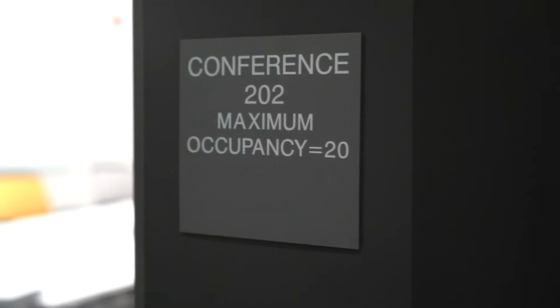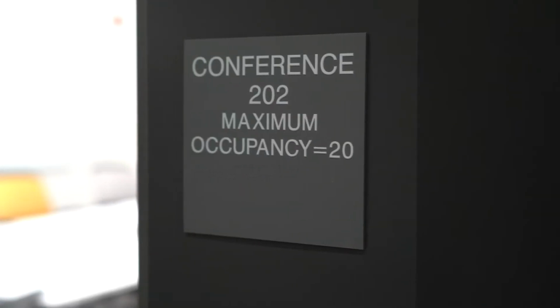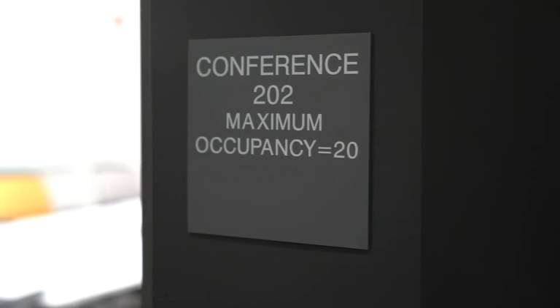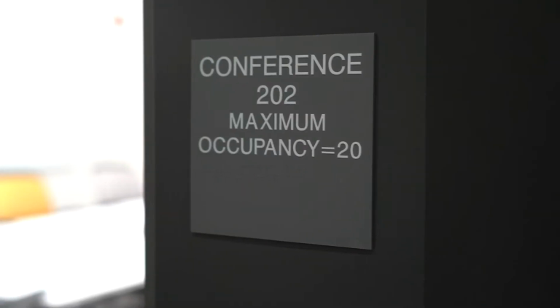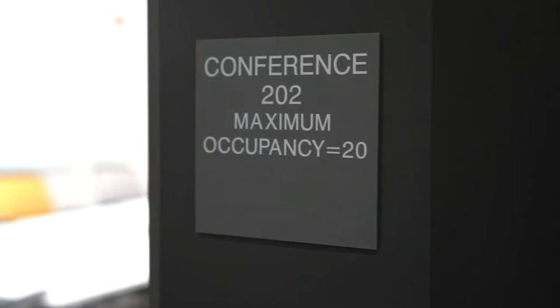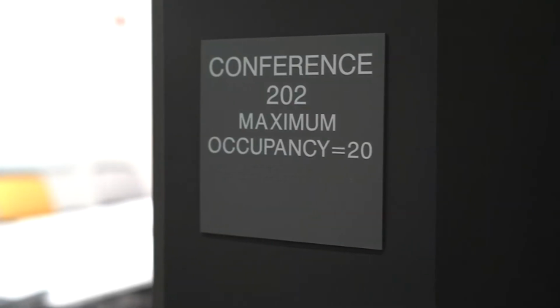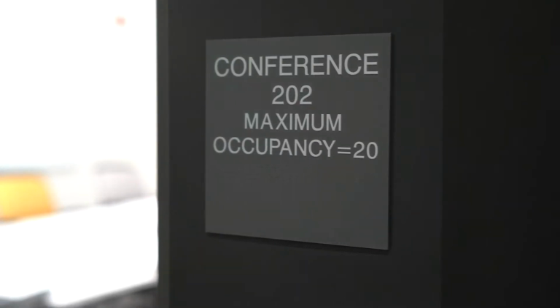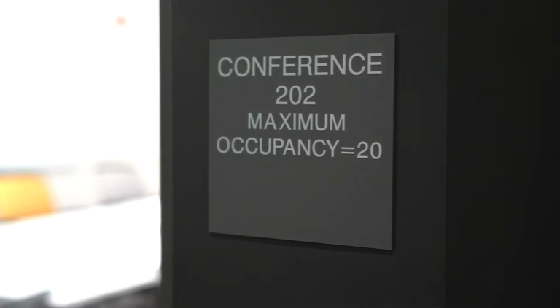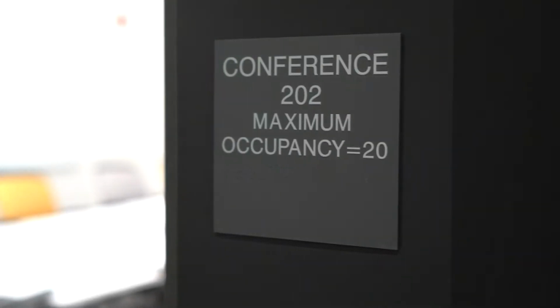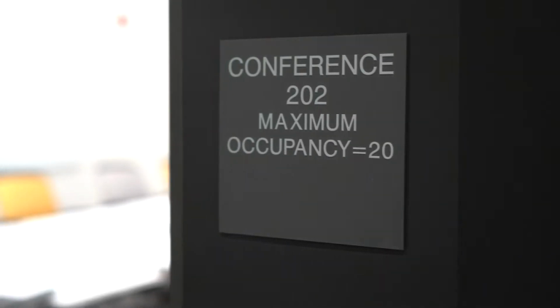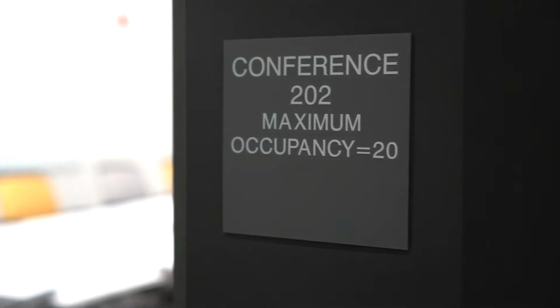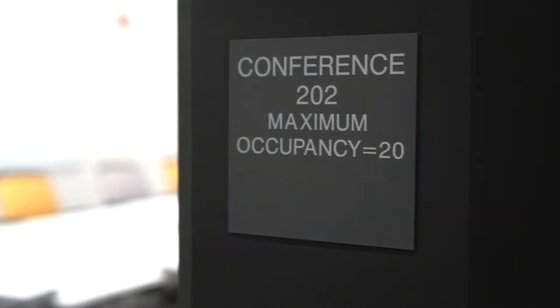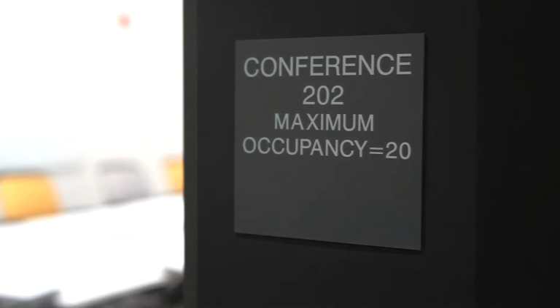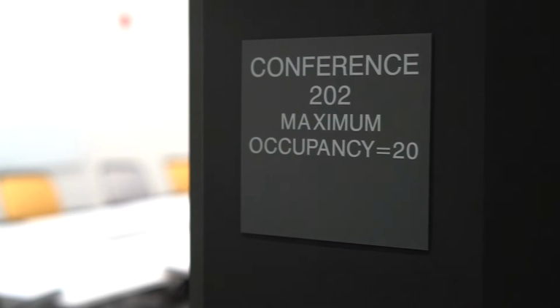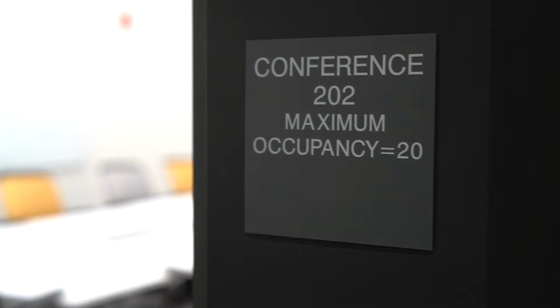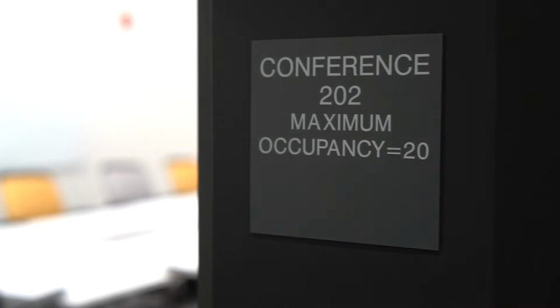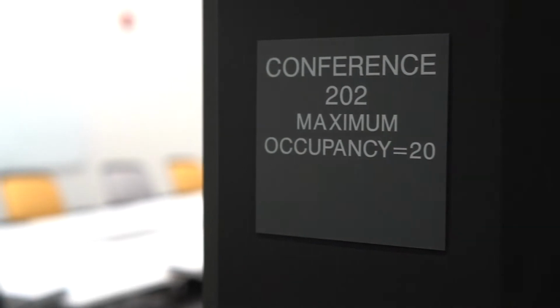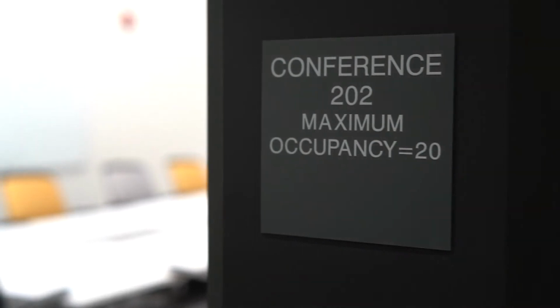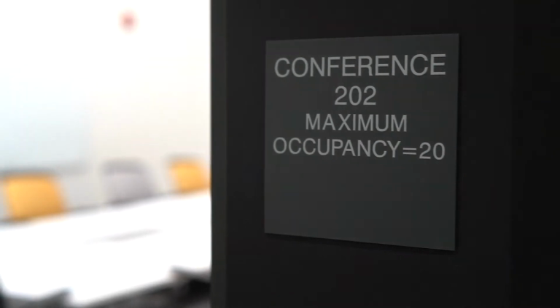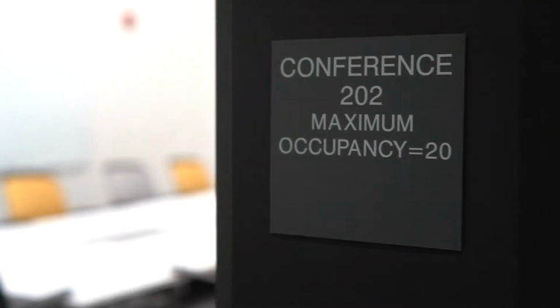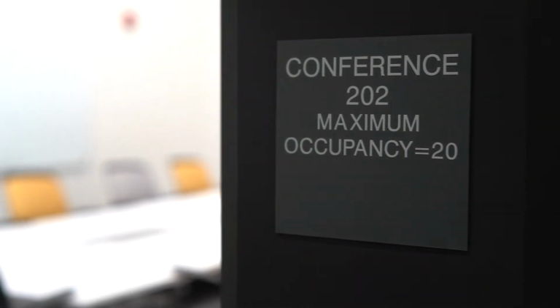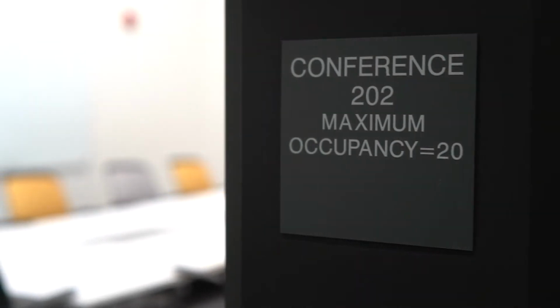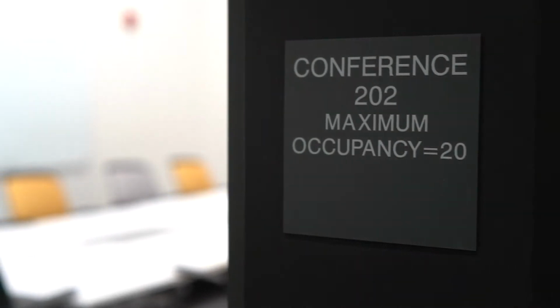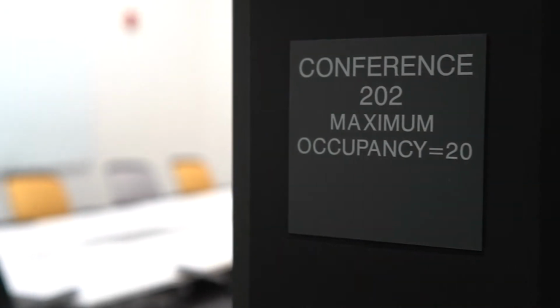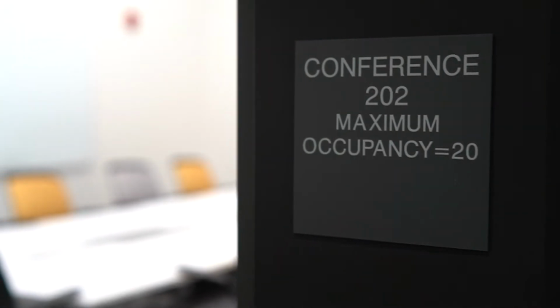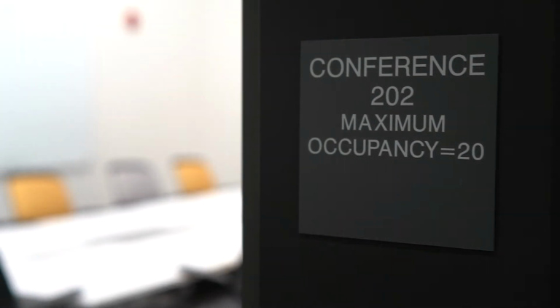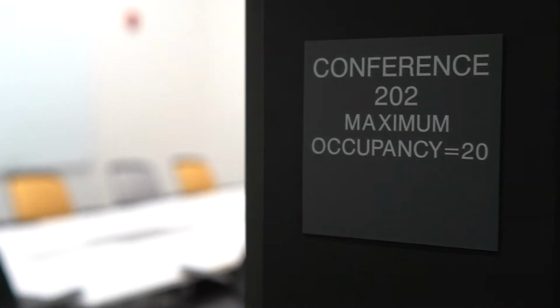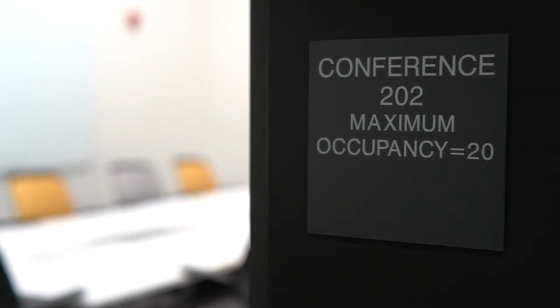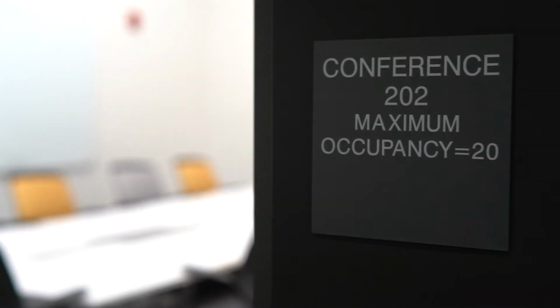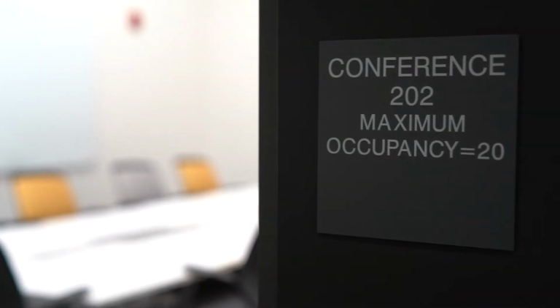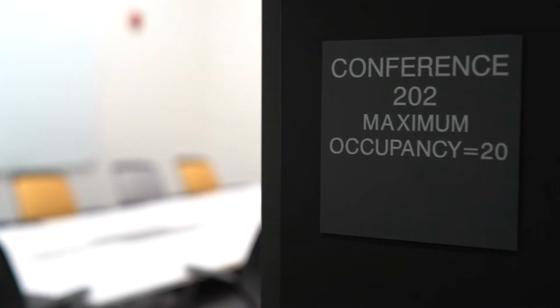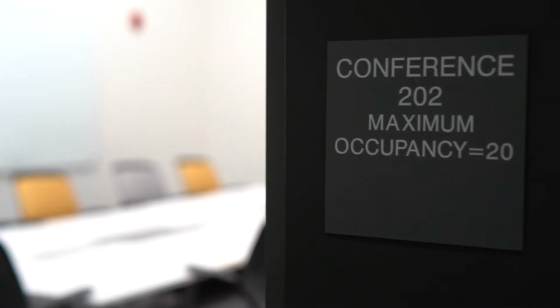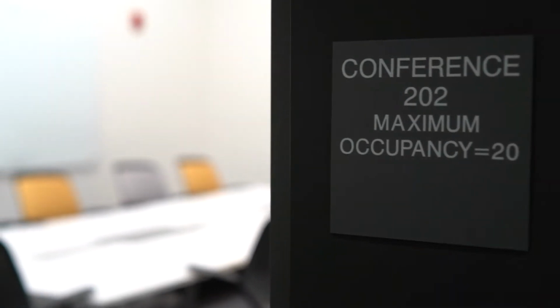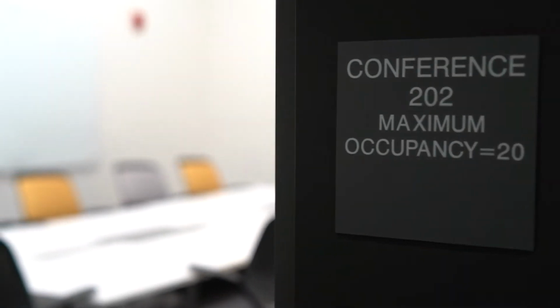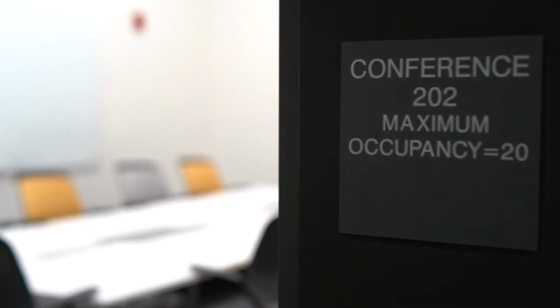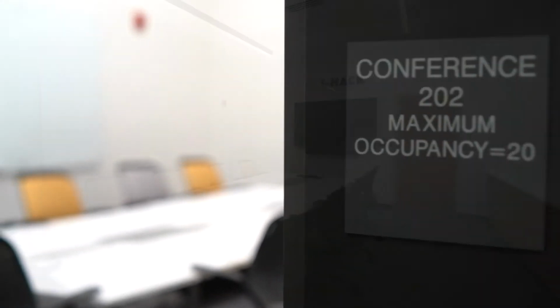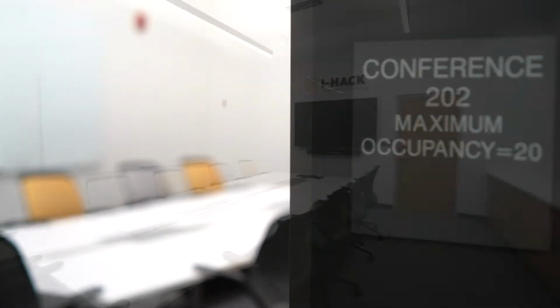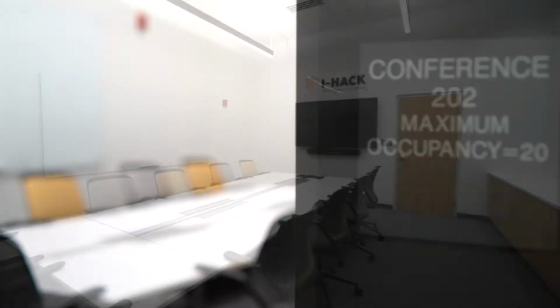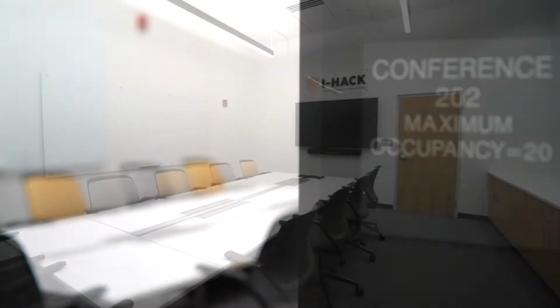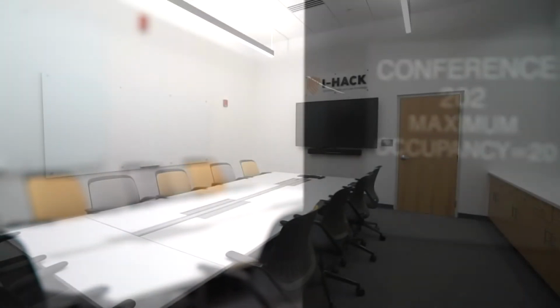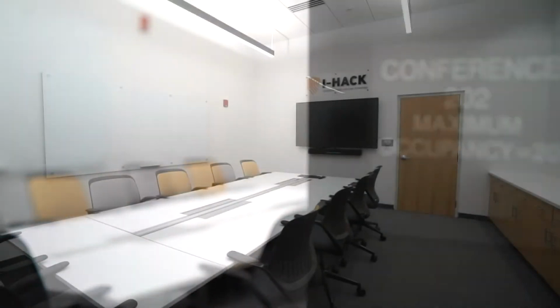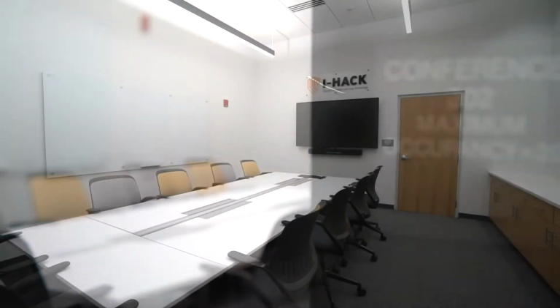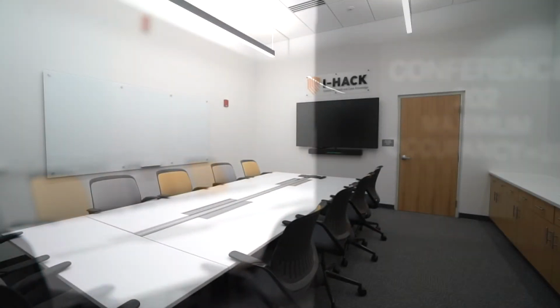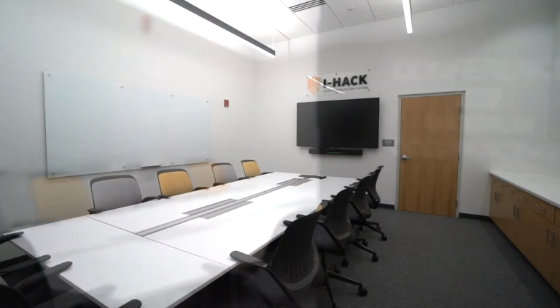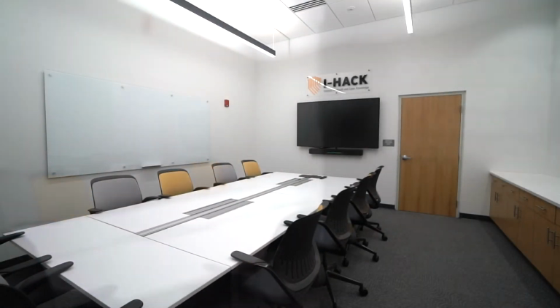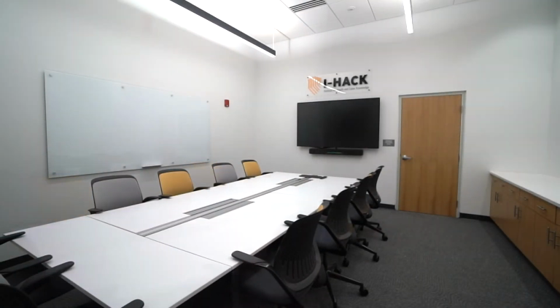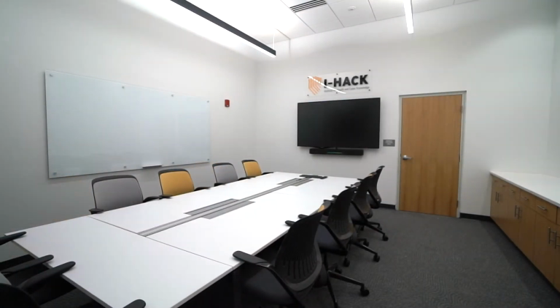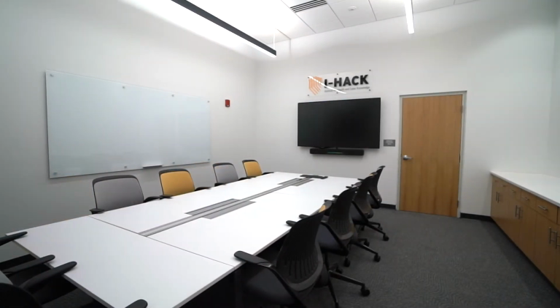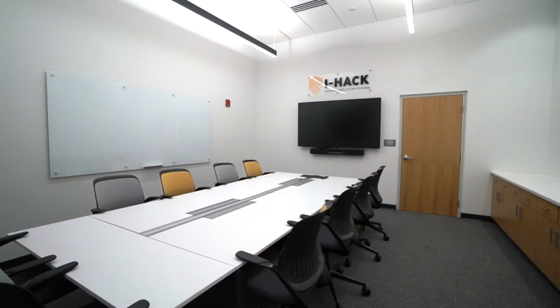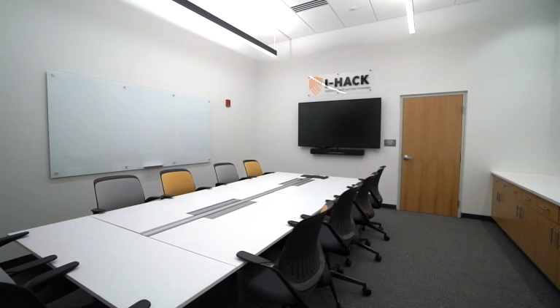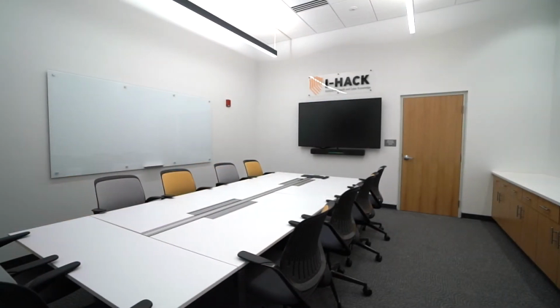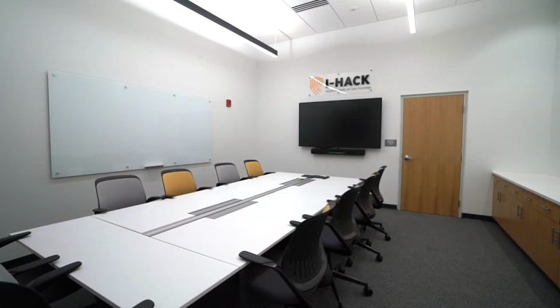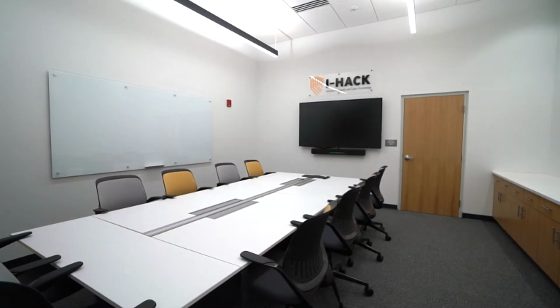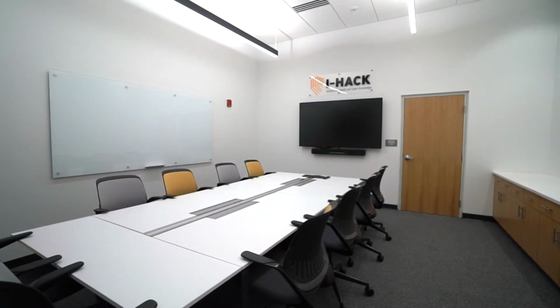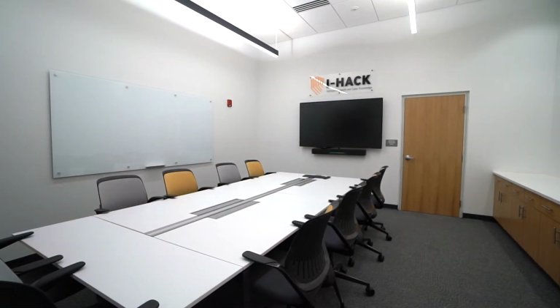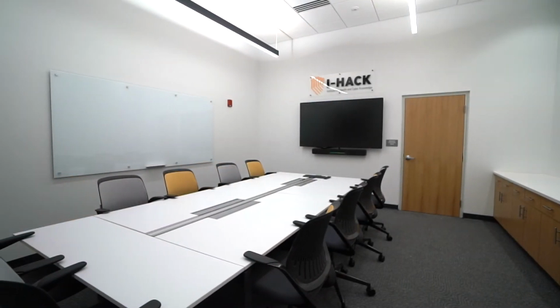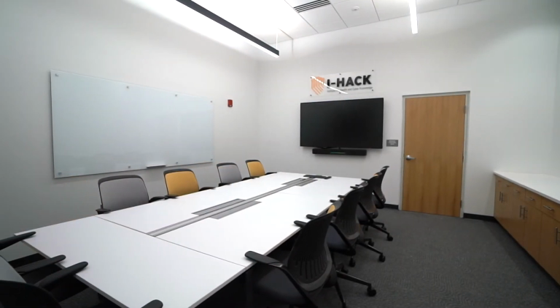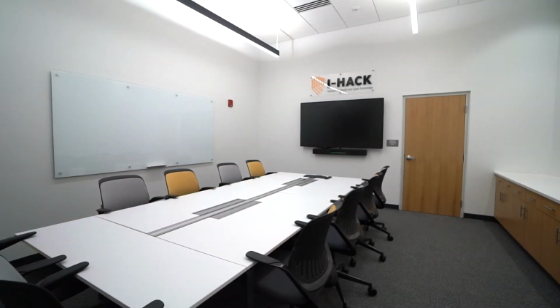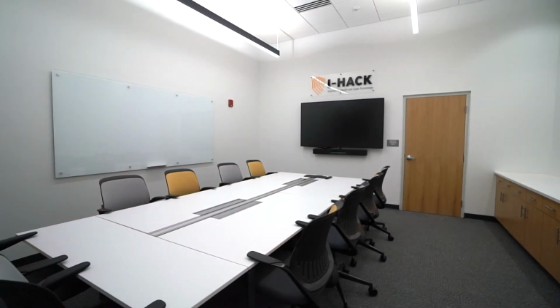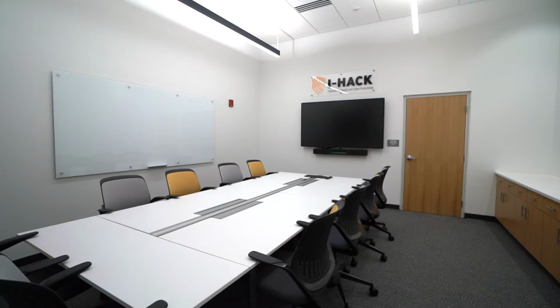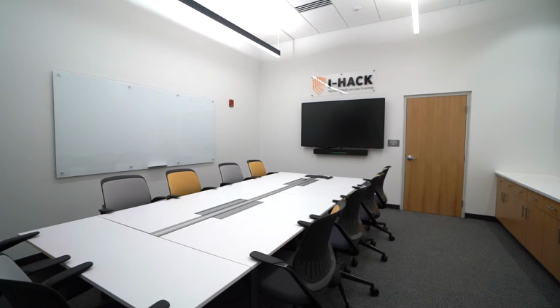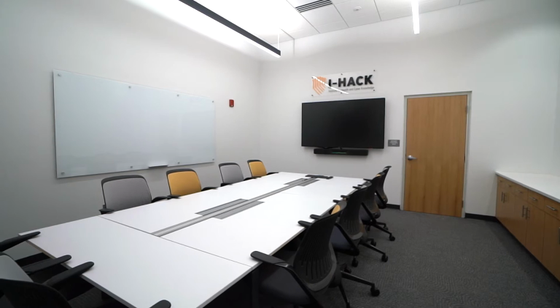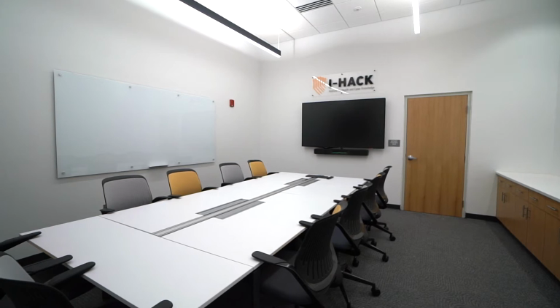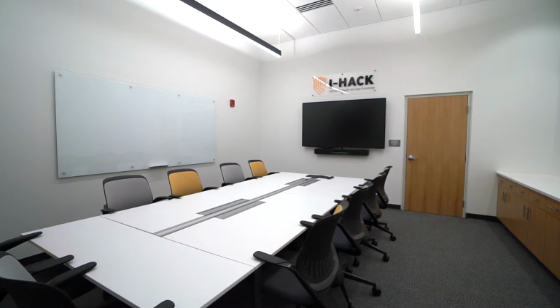The second floor conference room offers space for students, faculty, businesses, and community partners to meet and collaborate on projects and research.